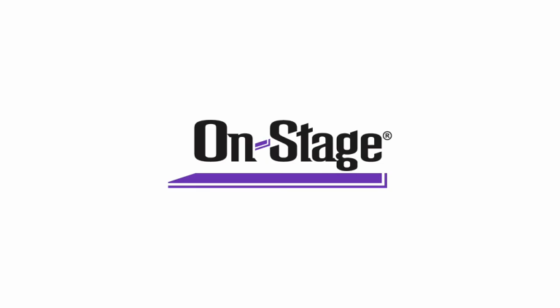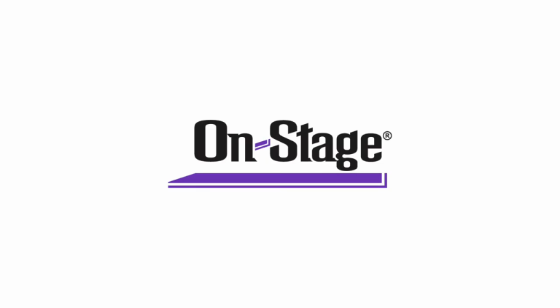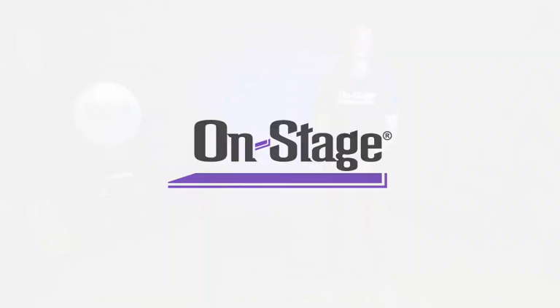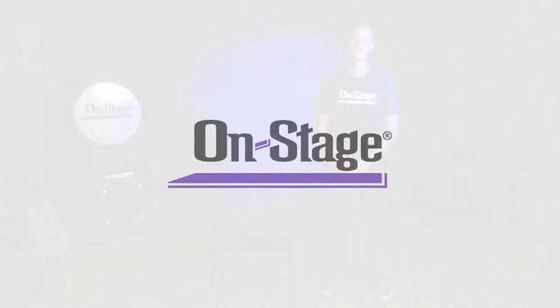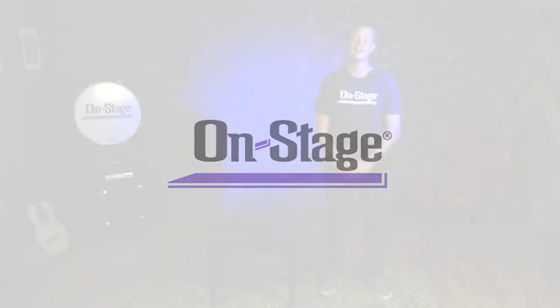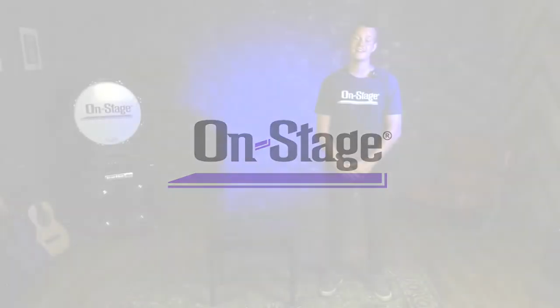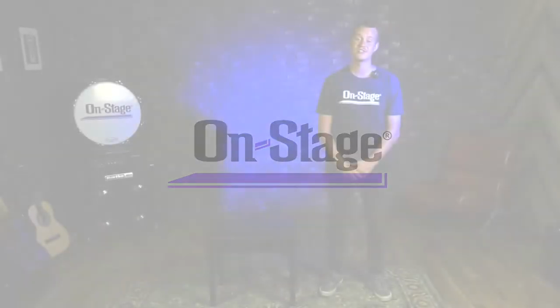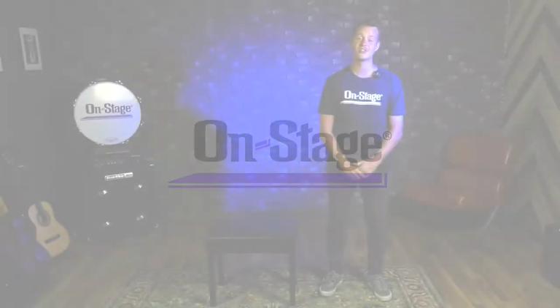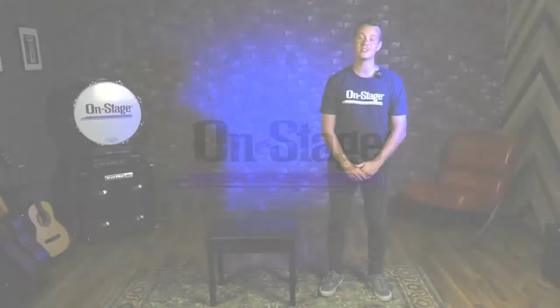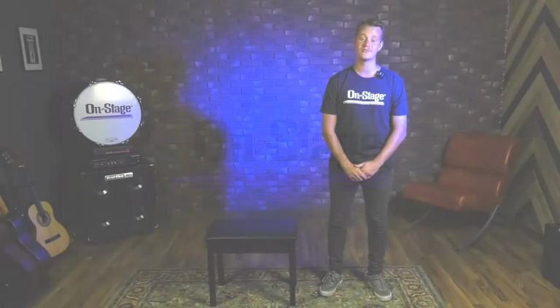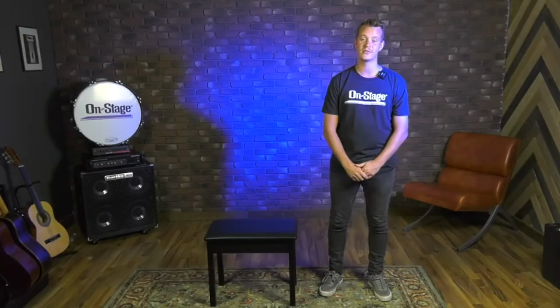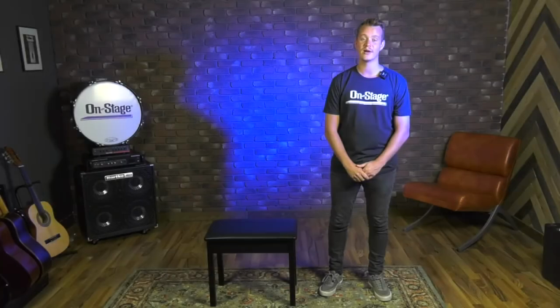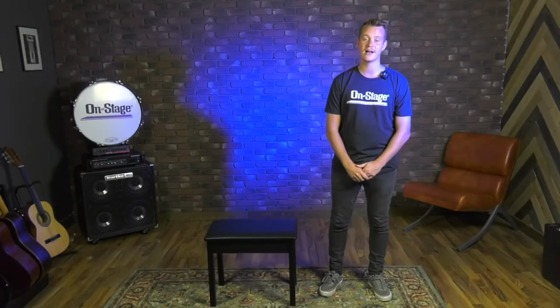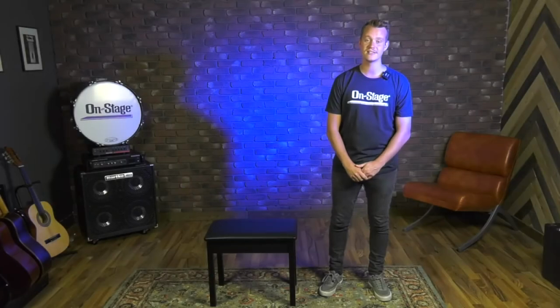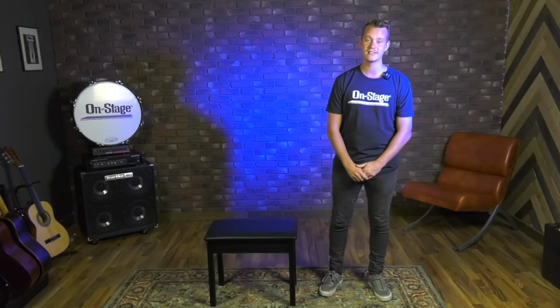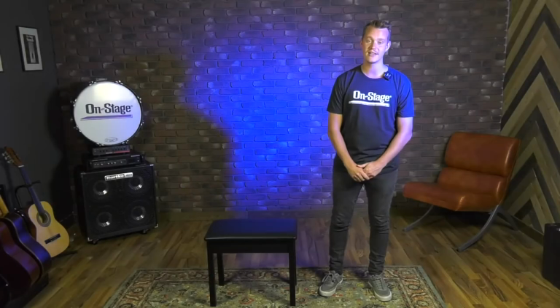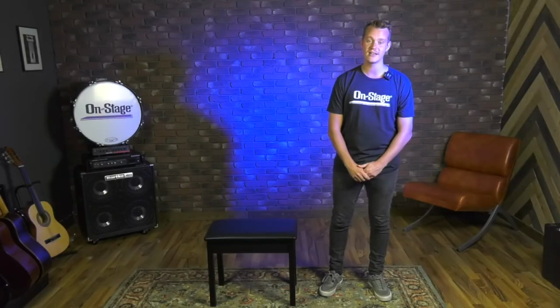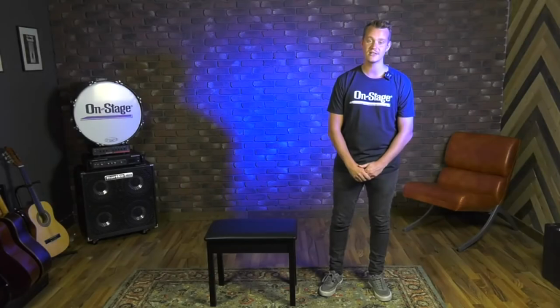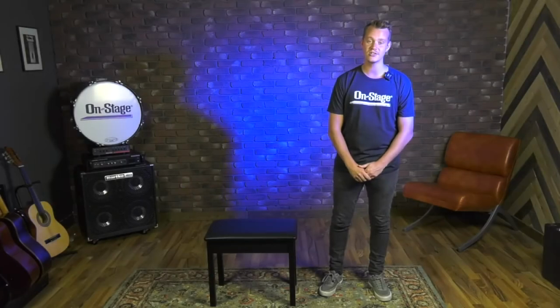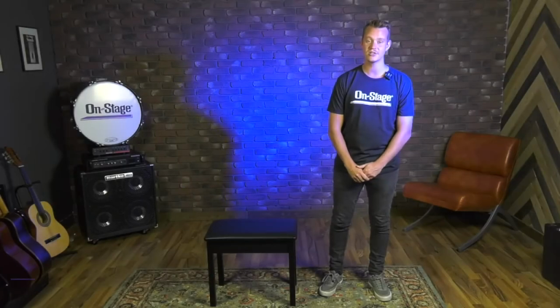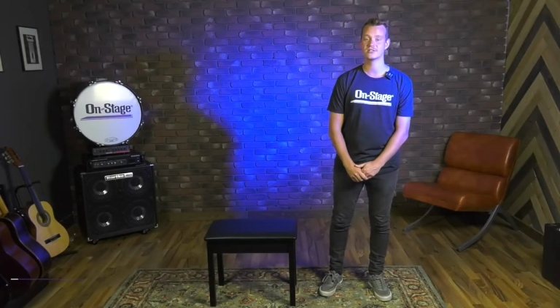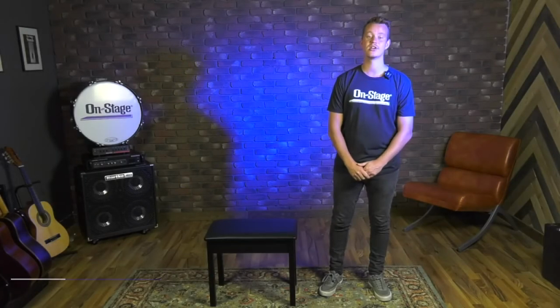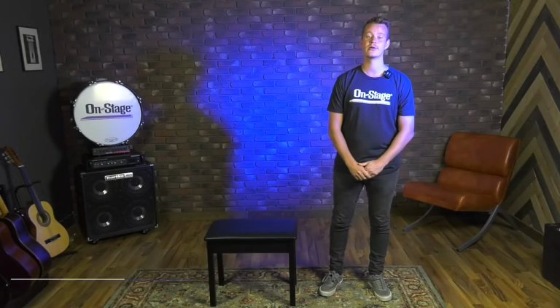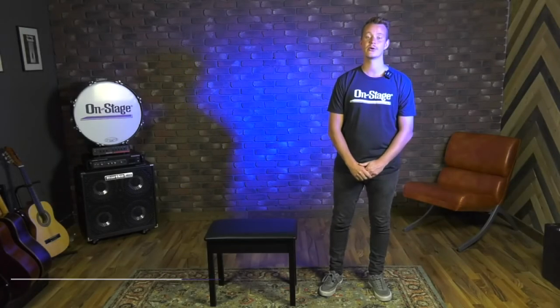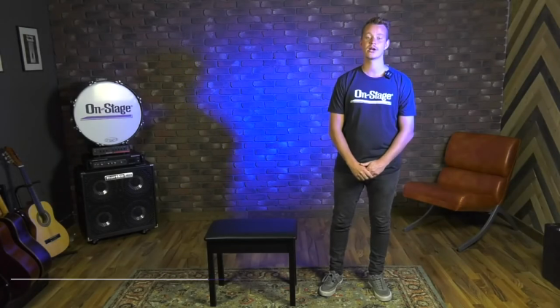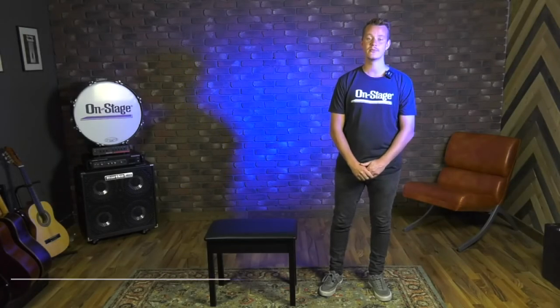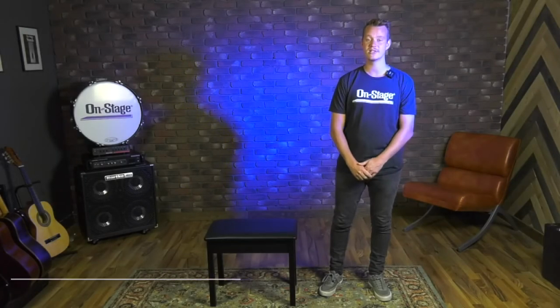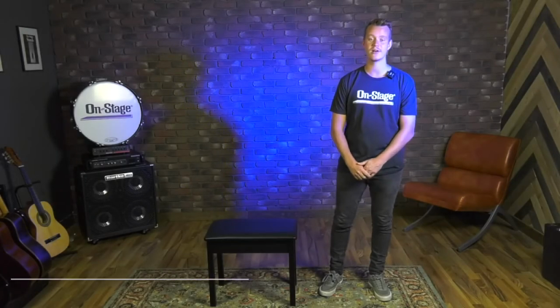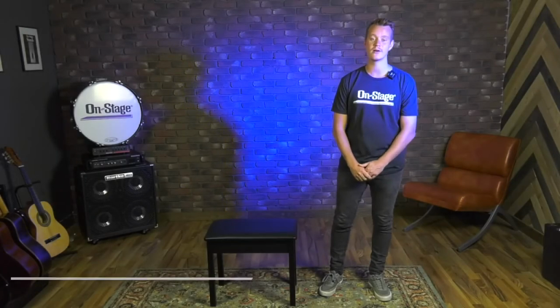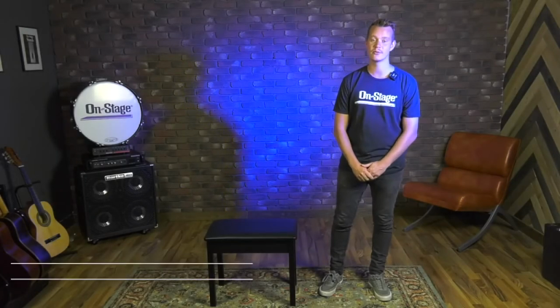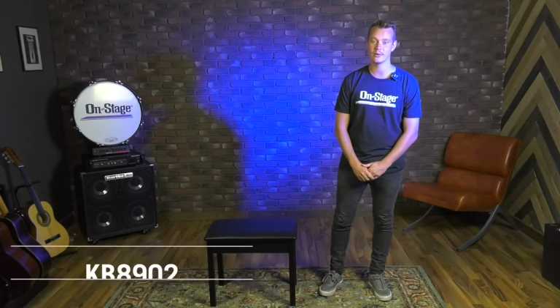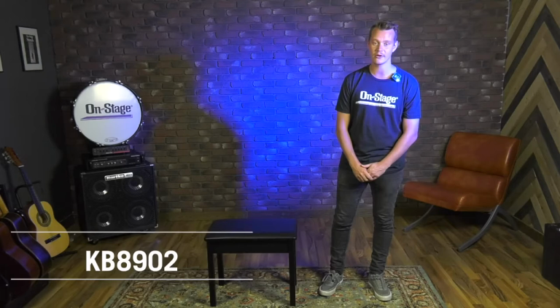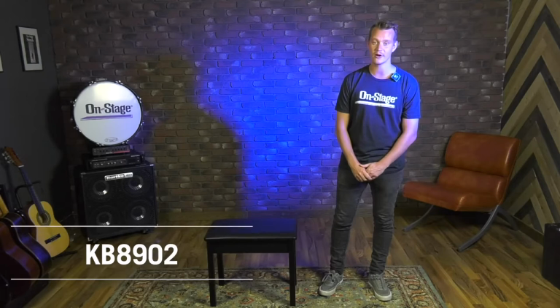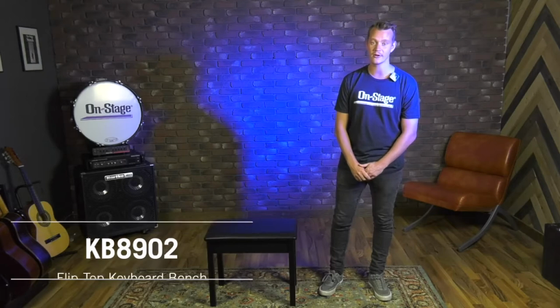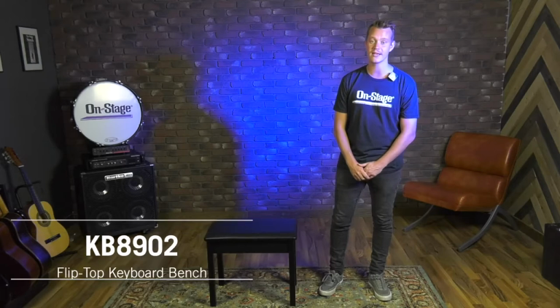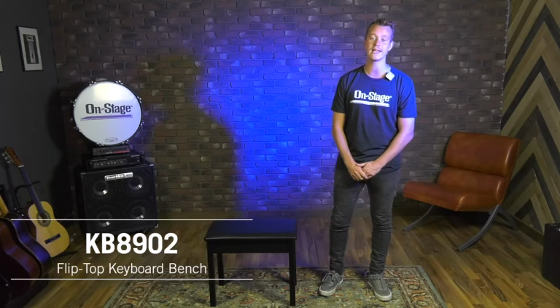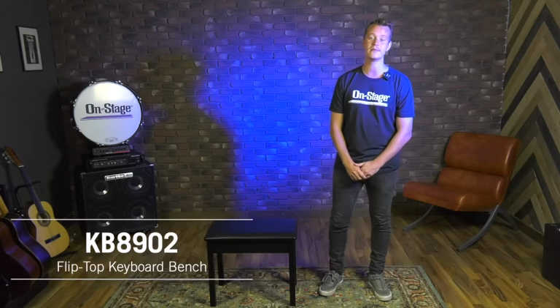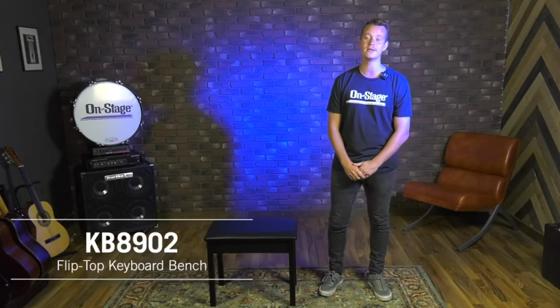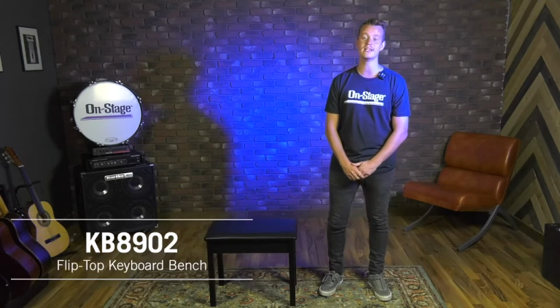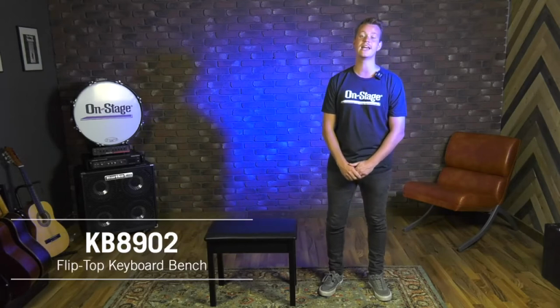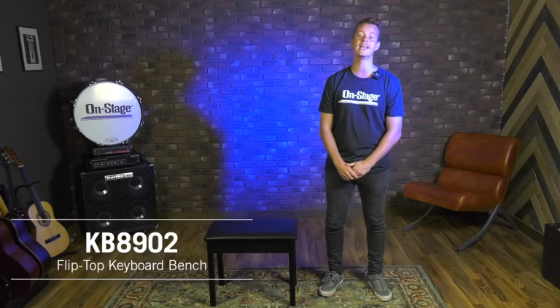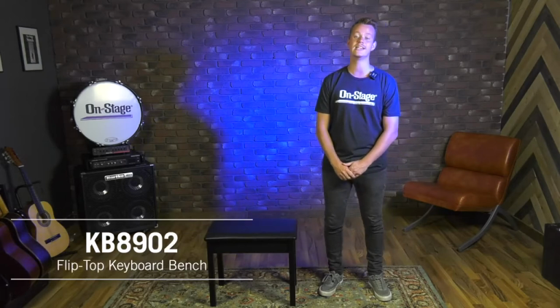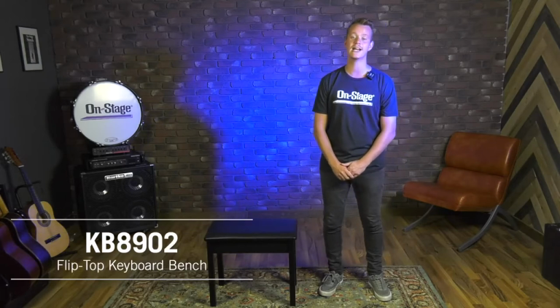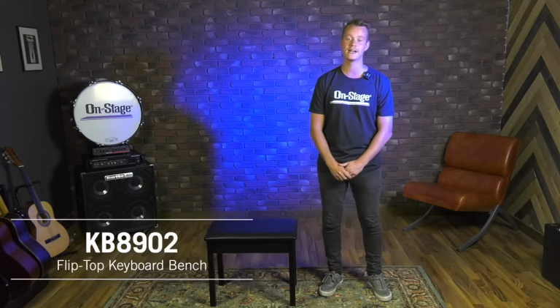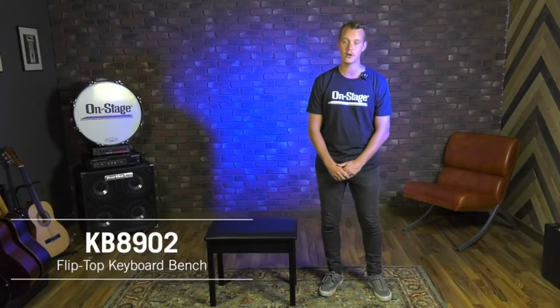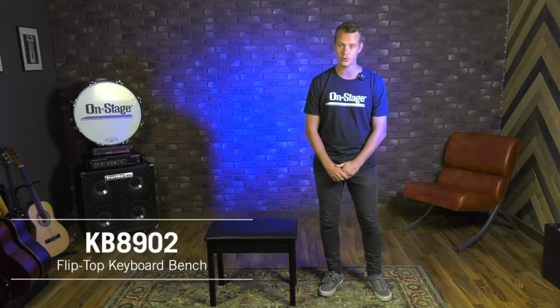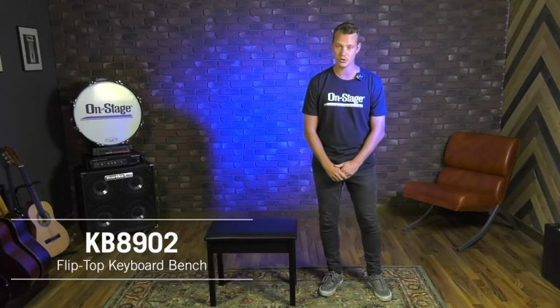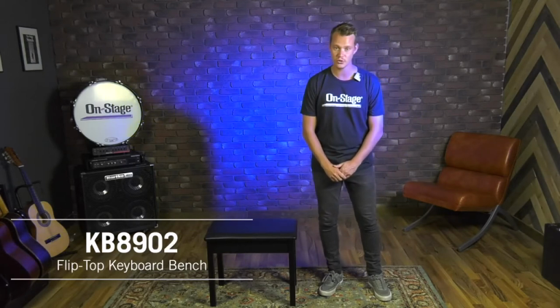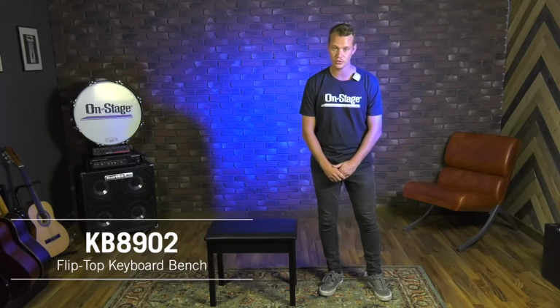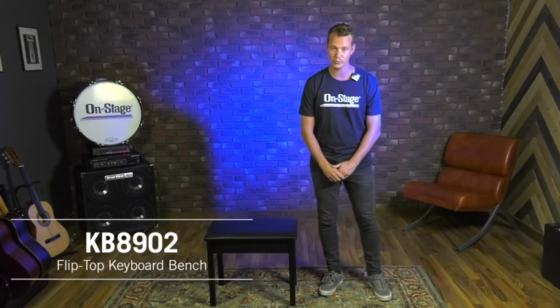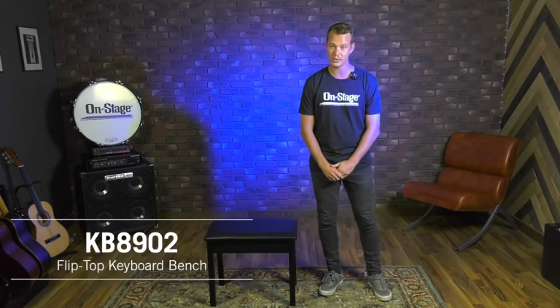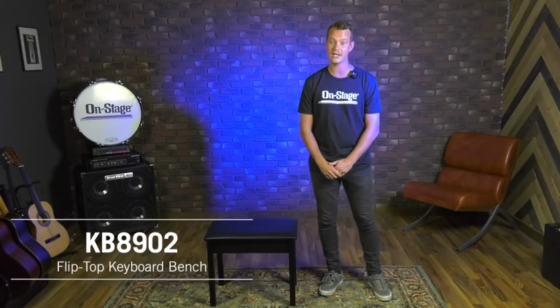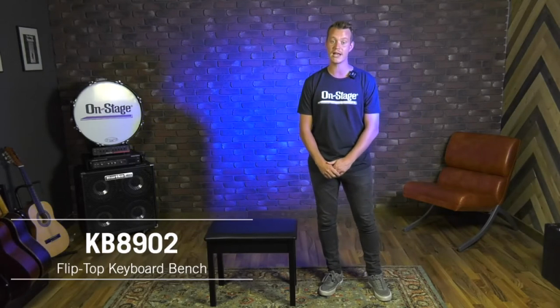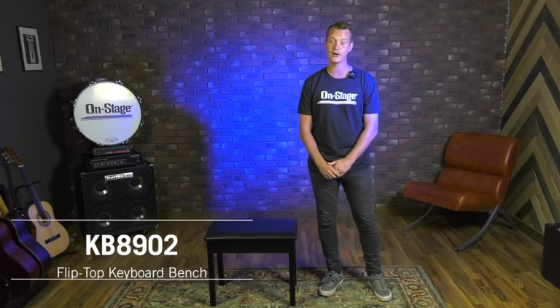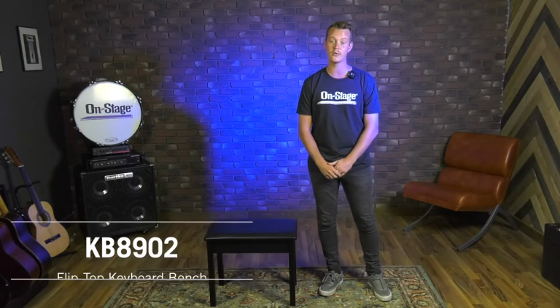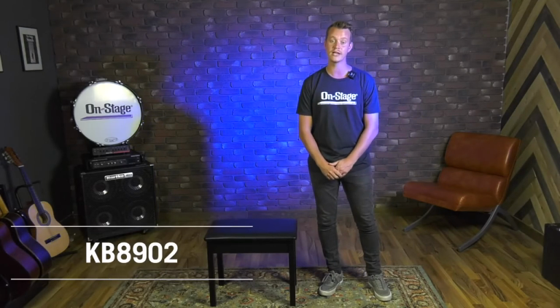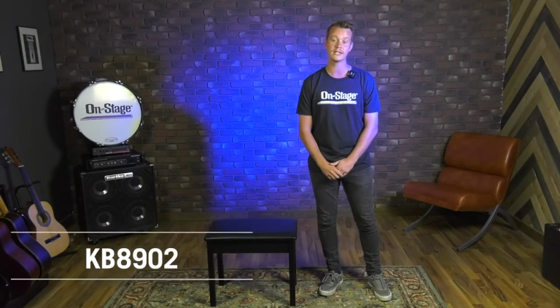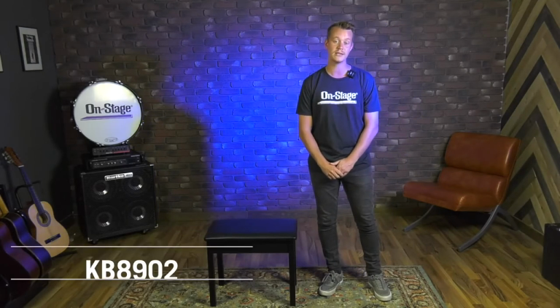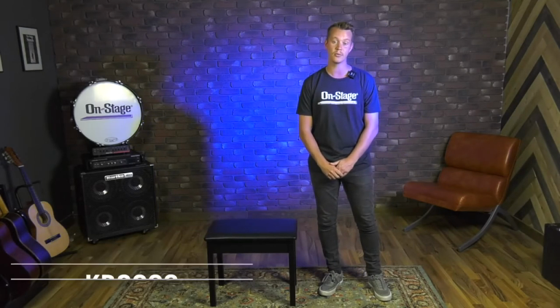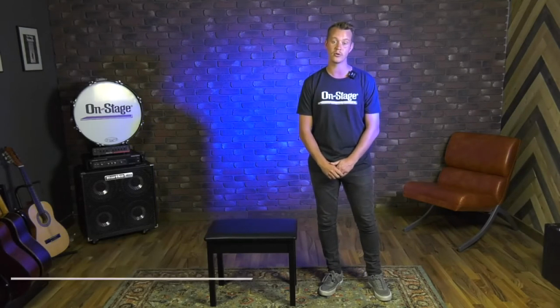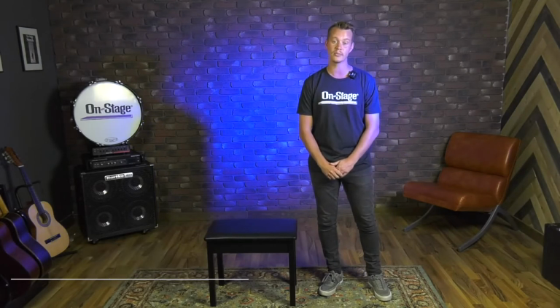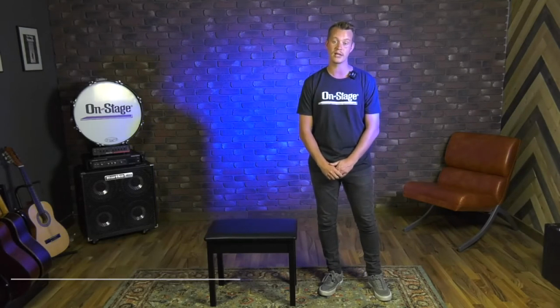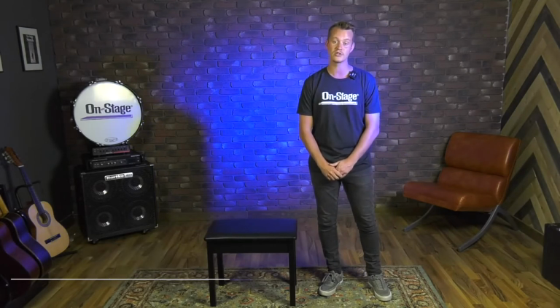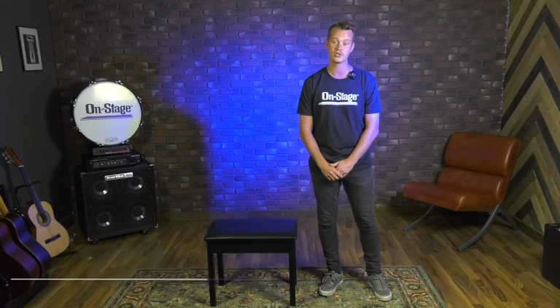Hi guys, Jason from OnStage. Today we're going to be talking about our KB8902 Piano and Keyboard Bench.